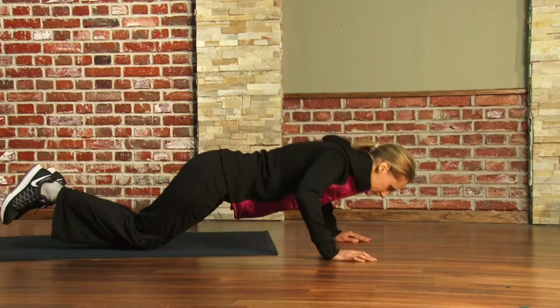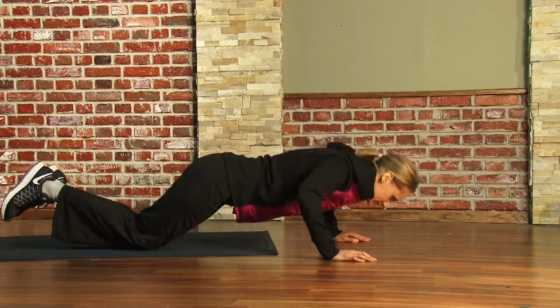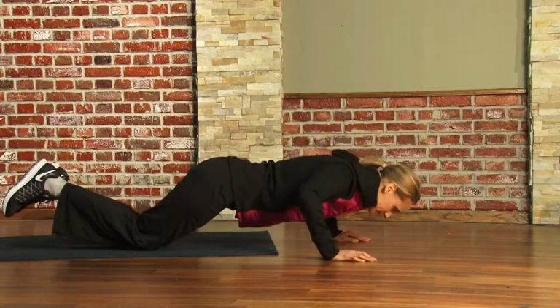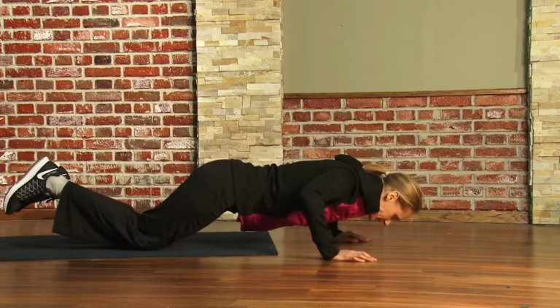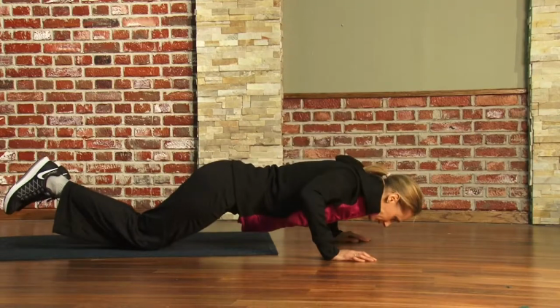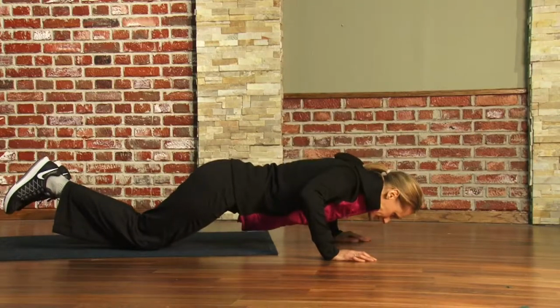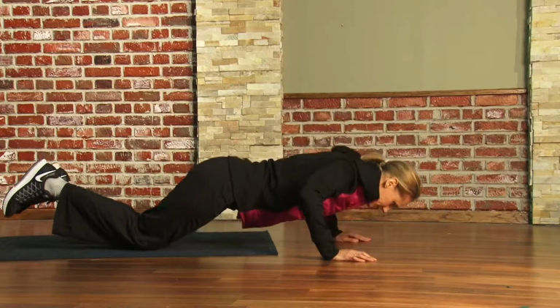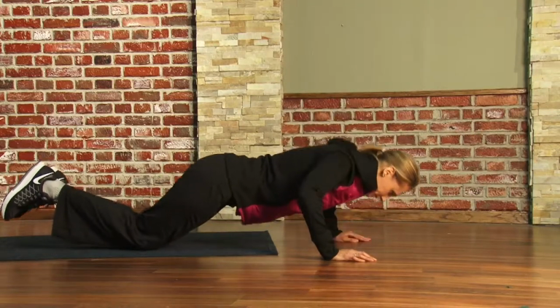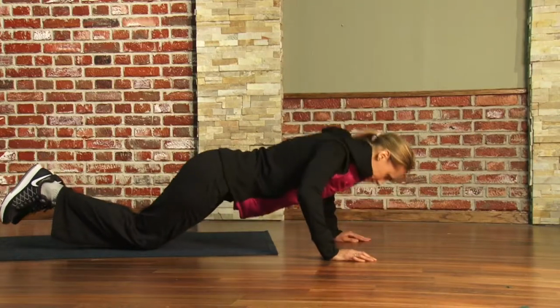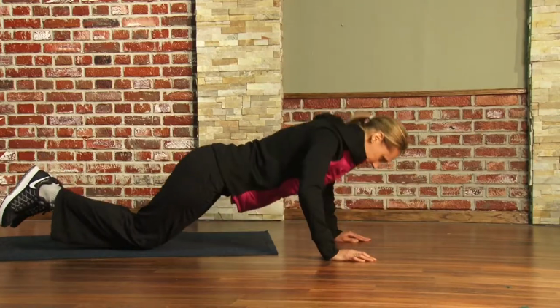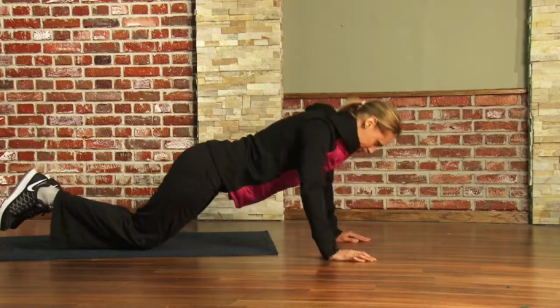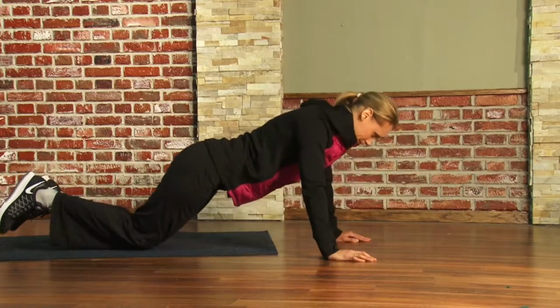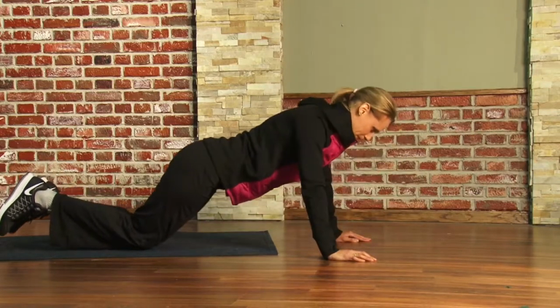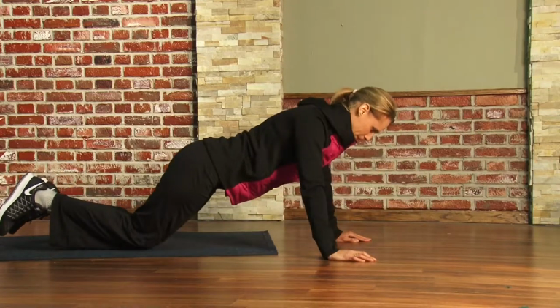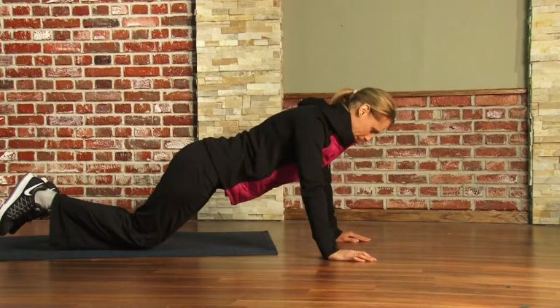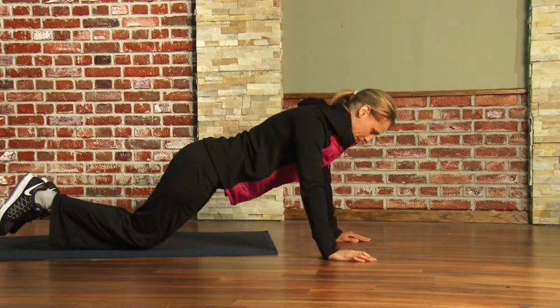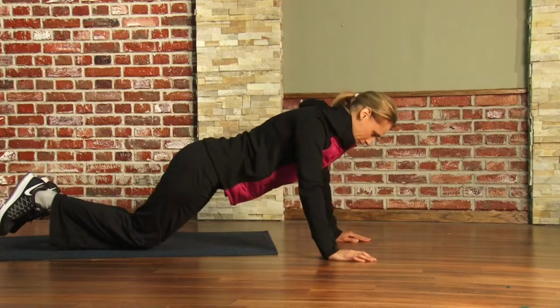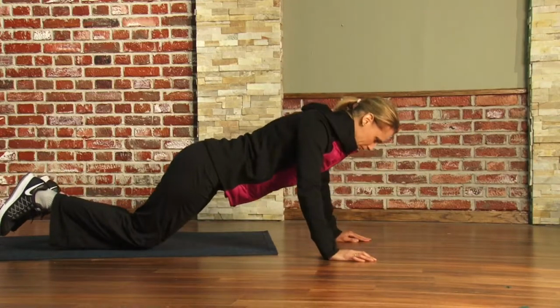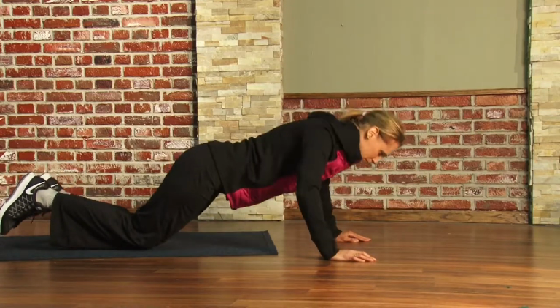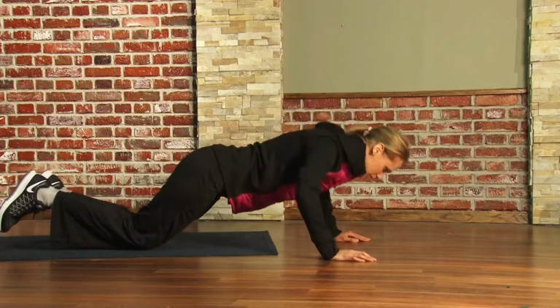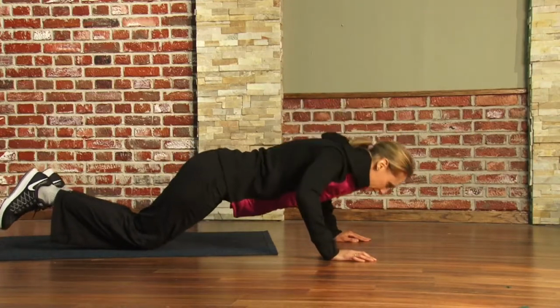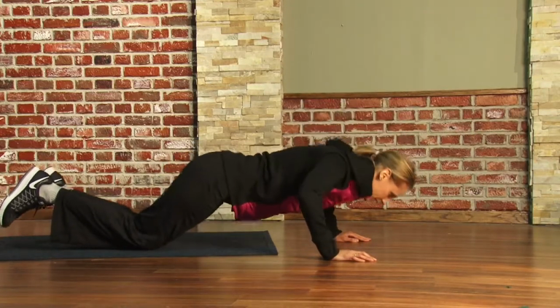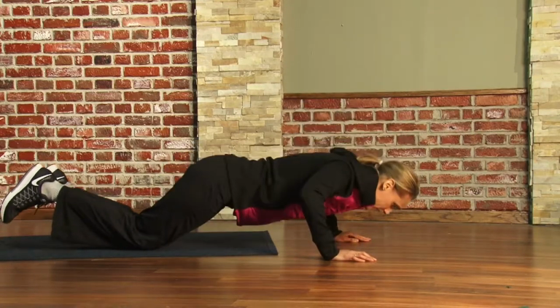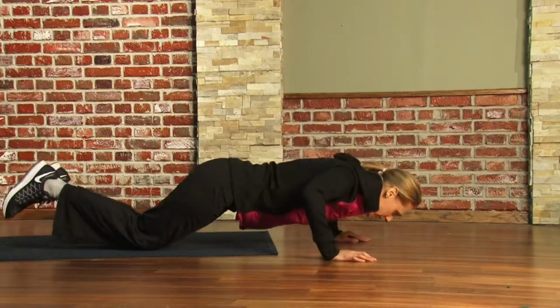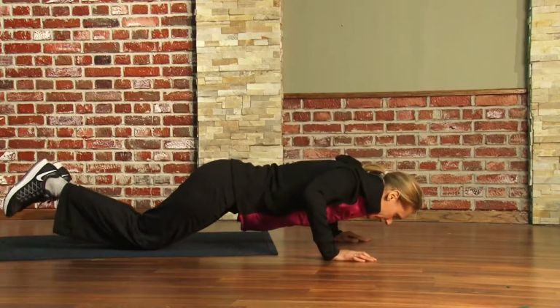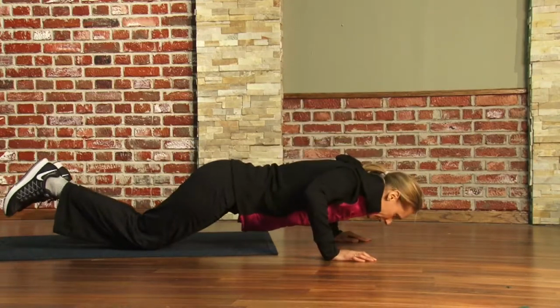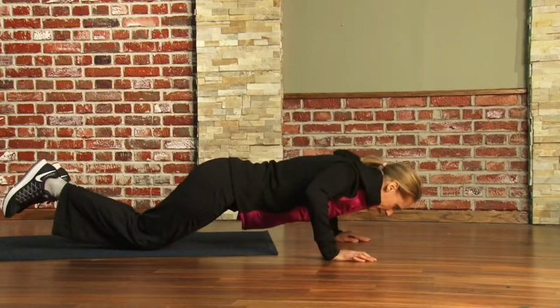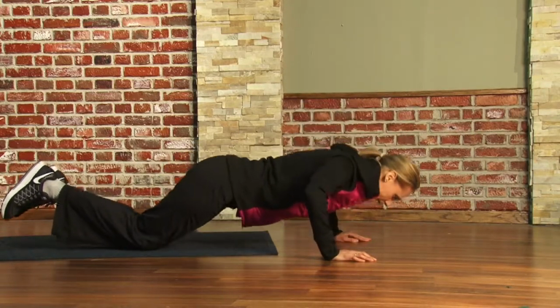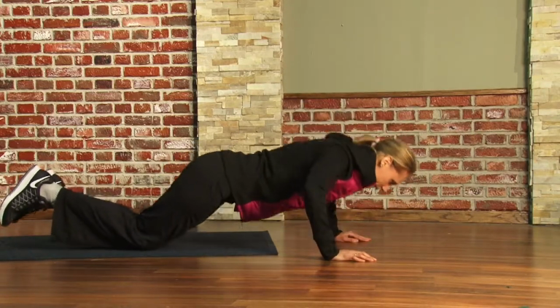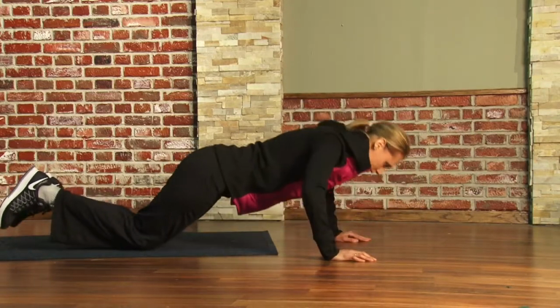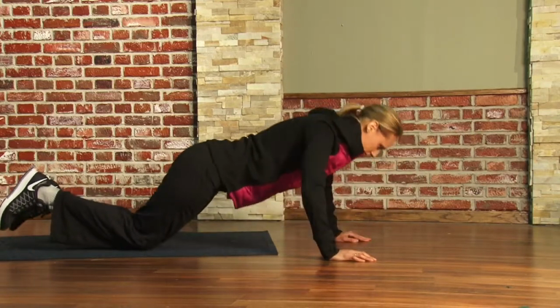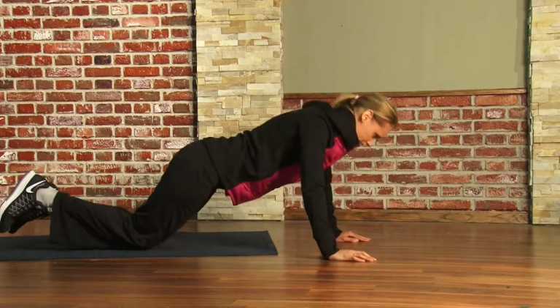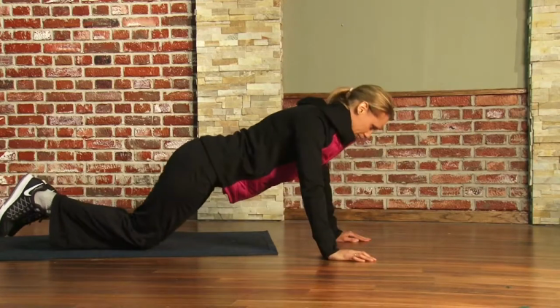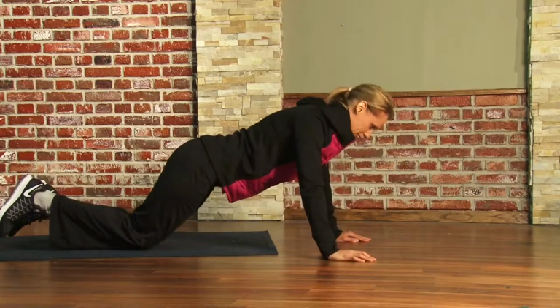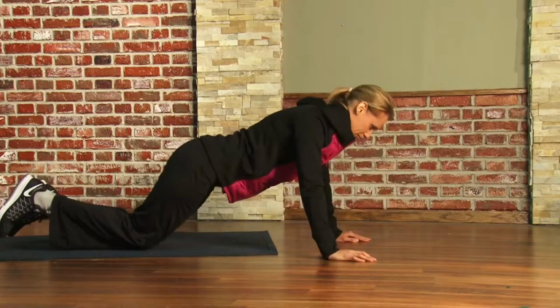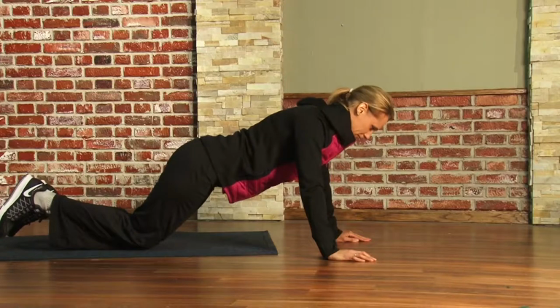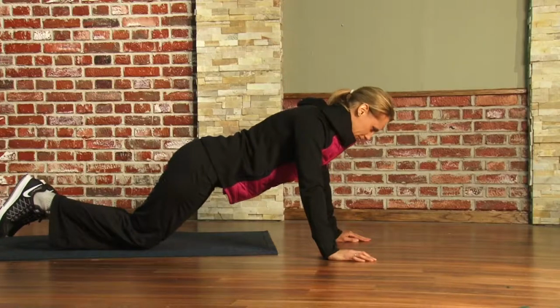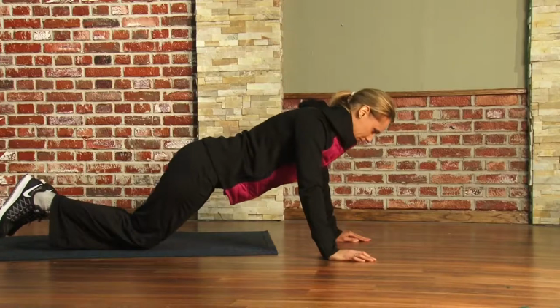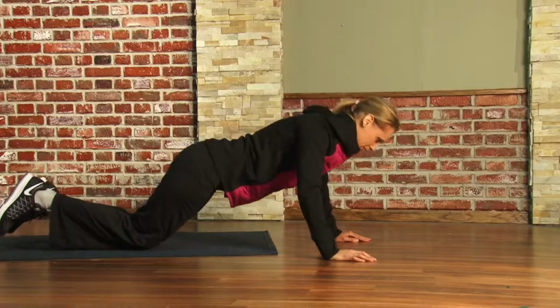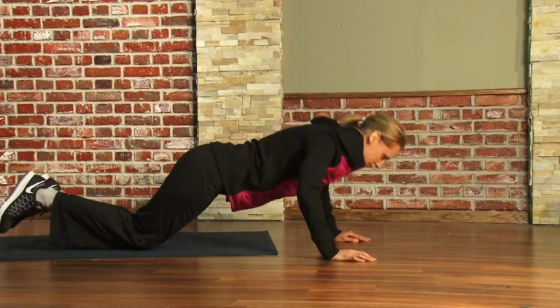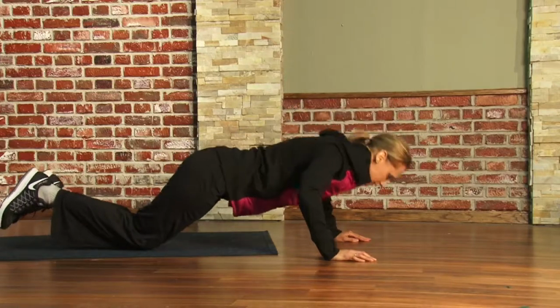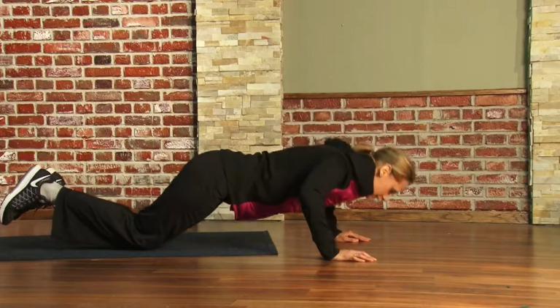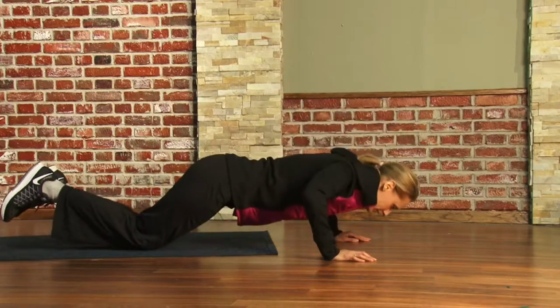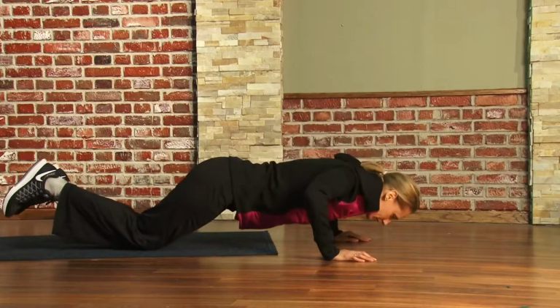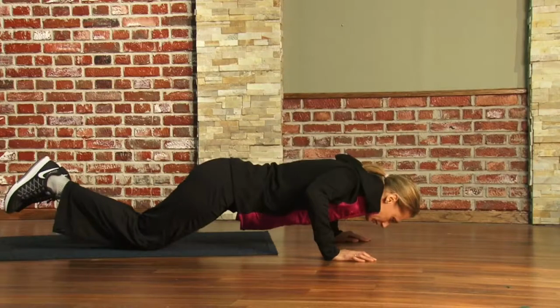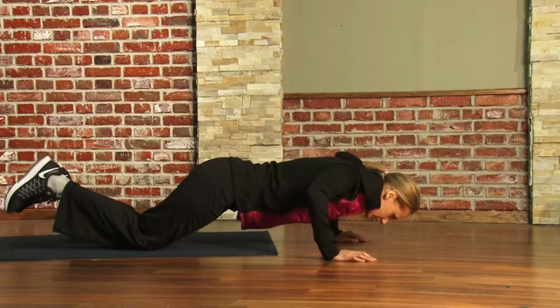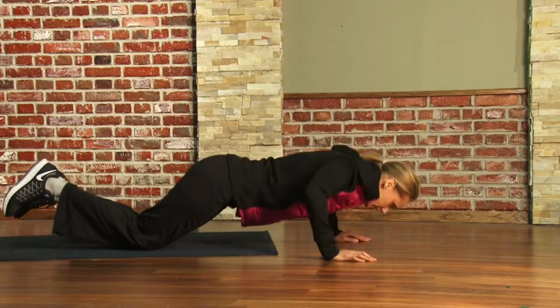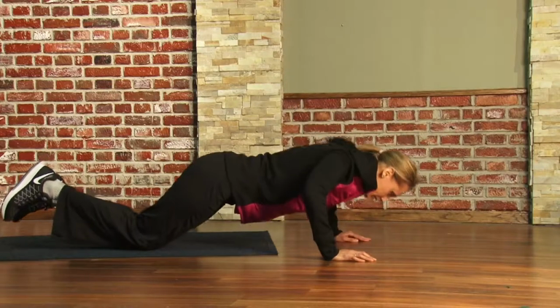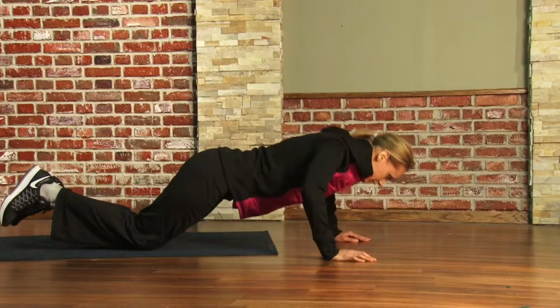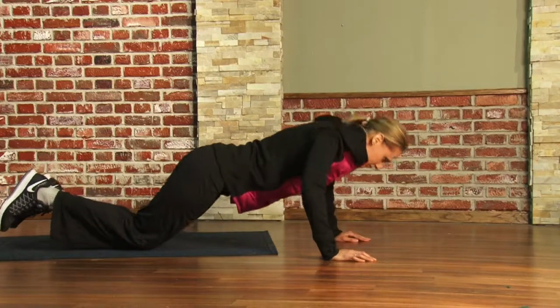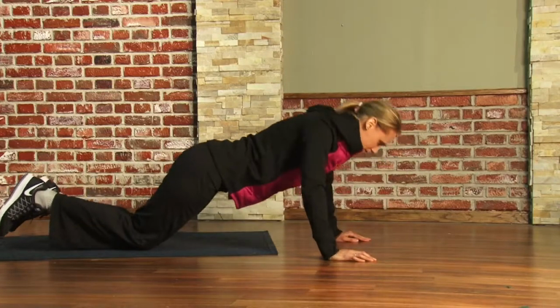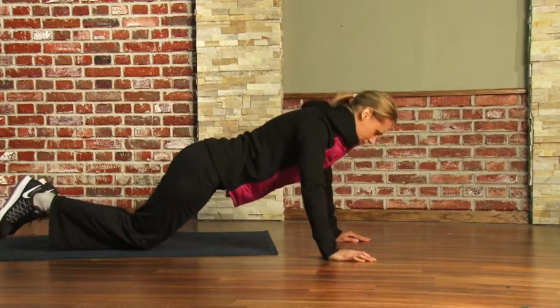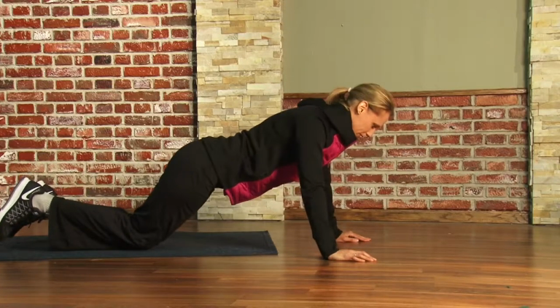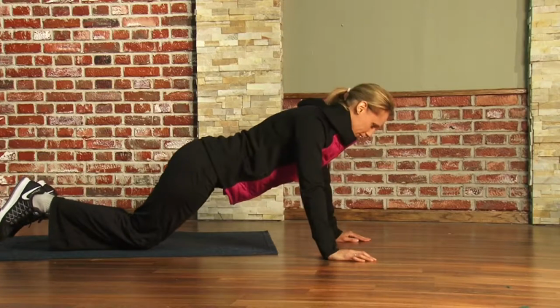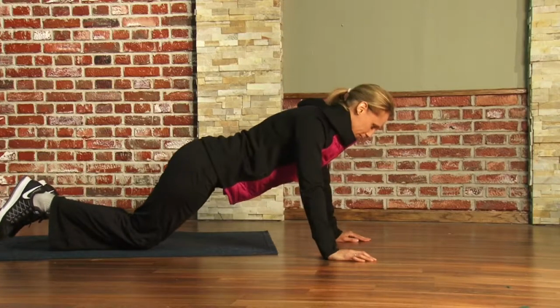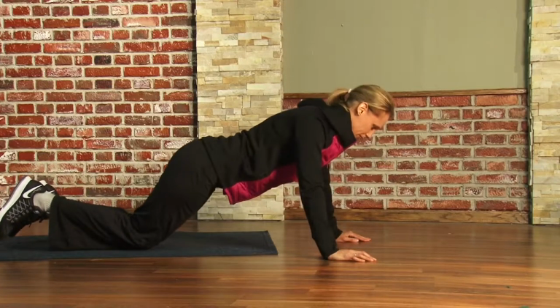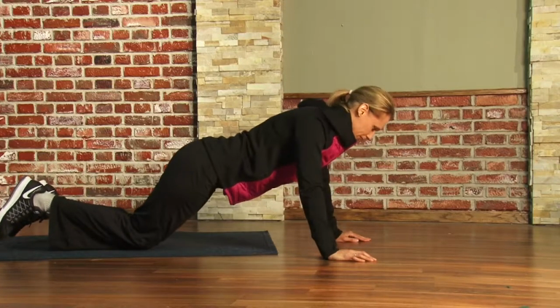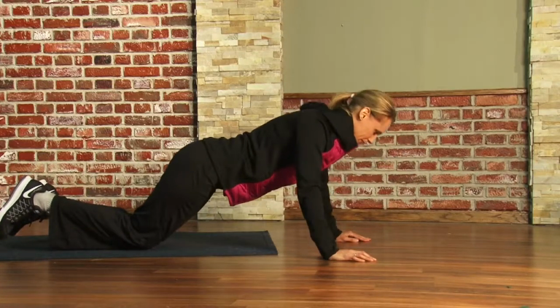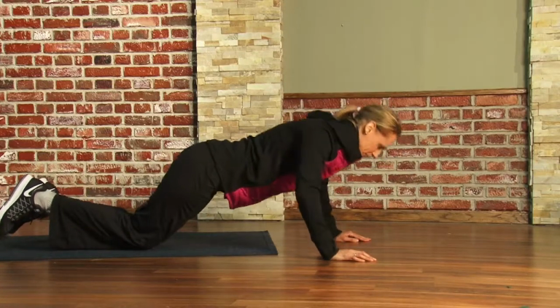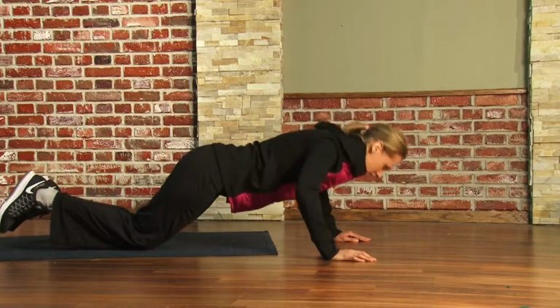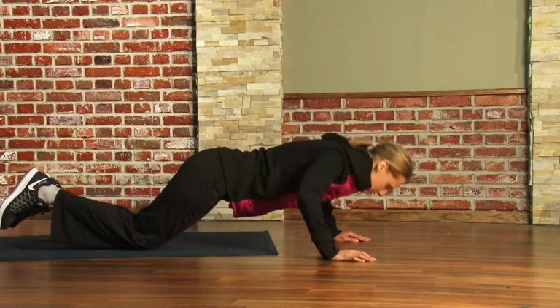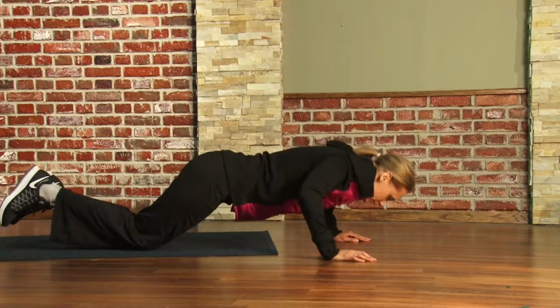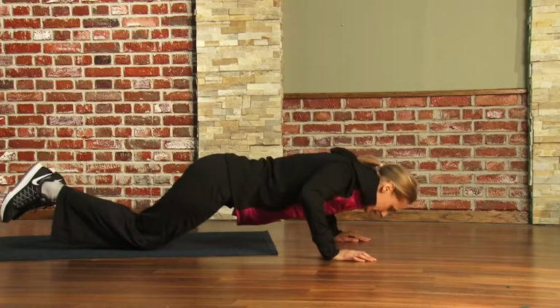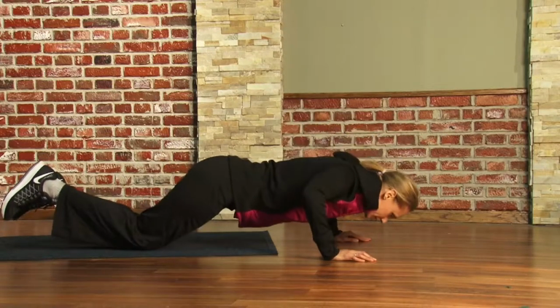We recommend you do at least five of these, gradually working up to 8, 10, eventually 15. But the key here is consistency.